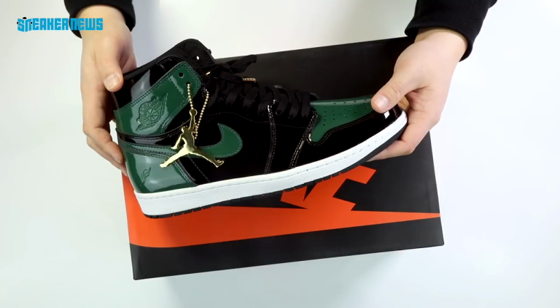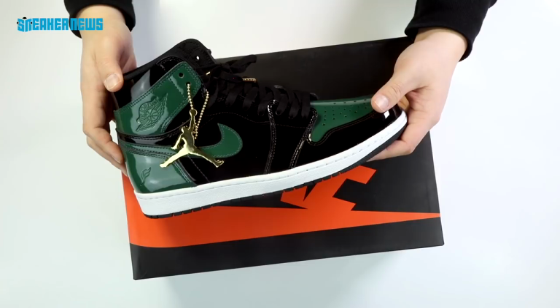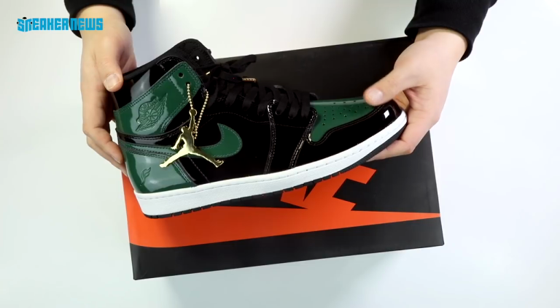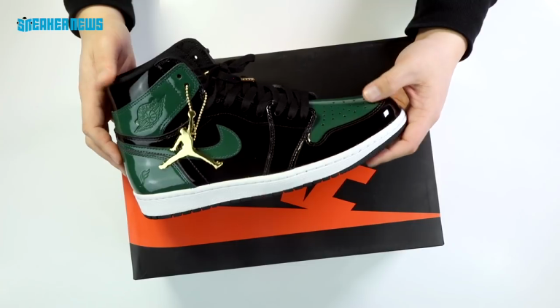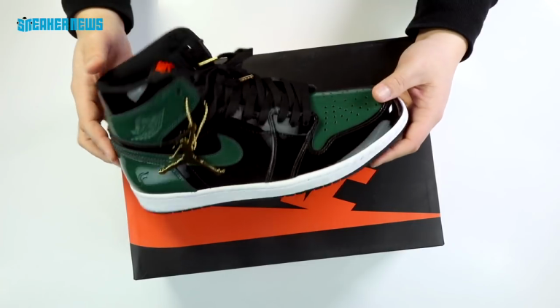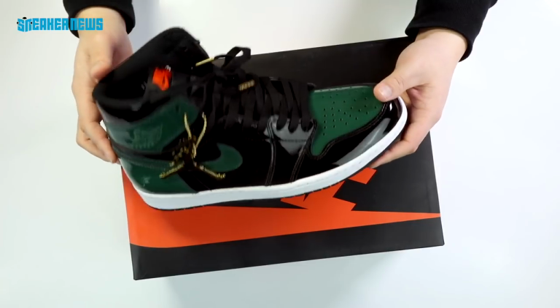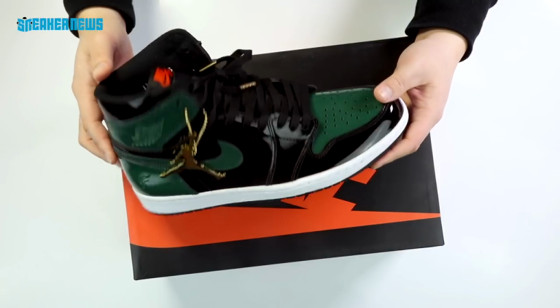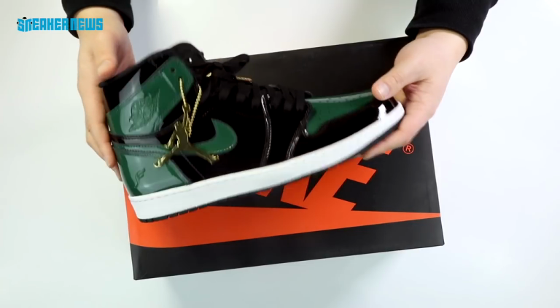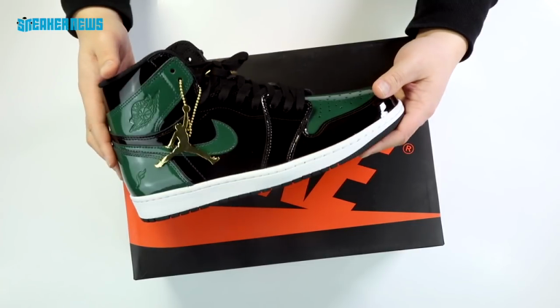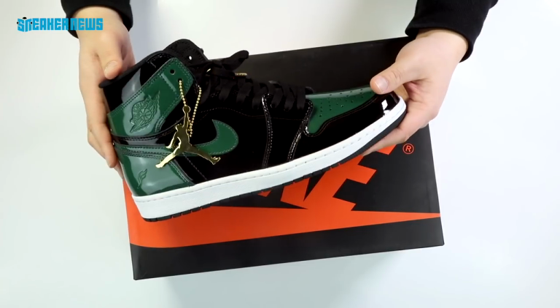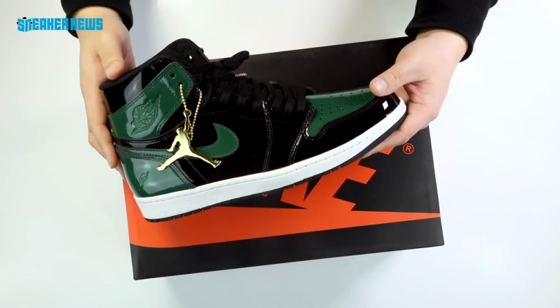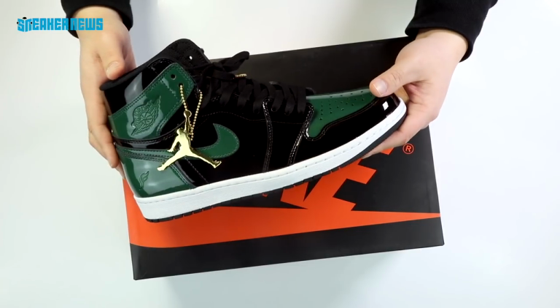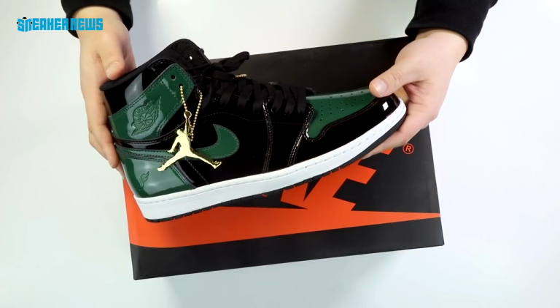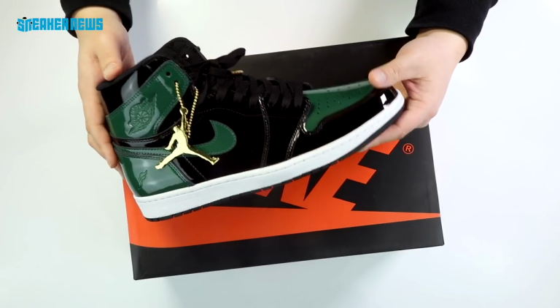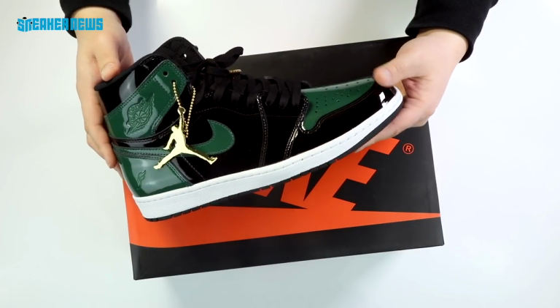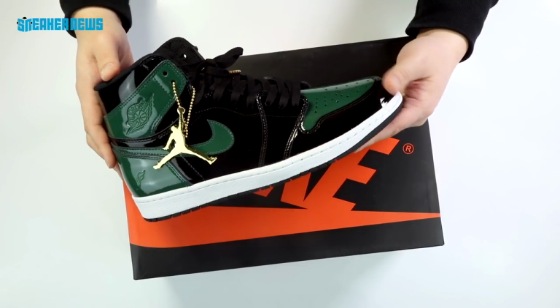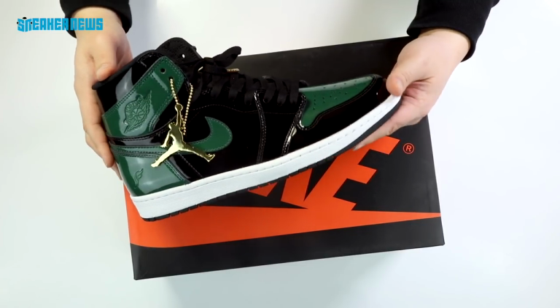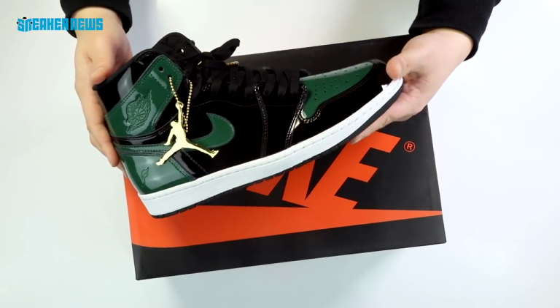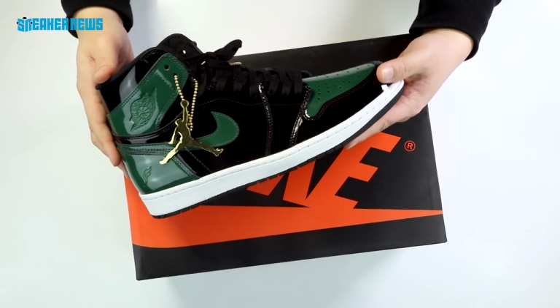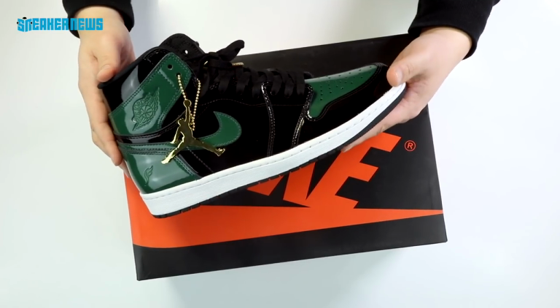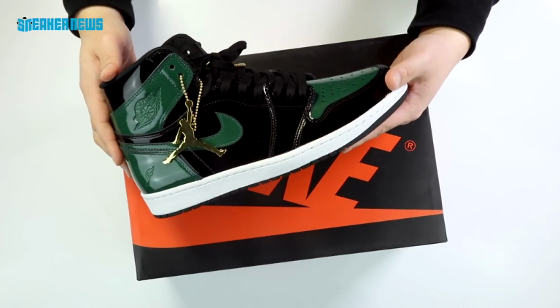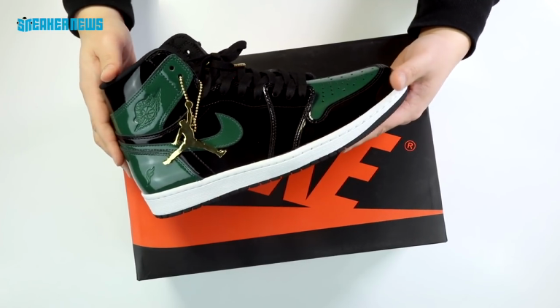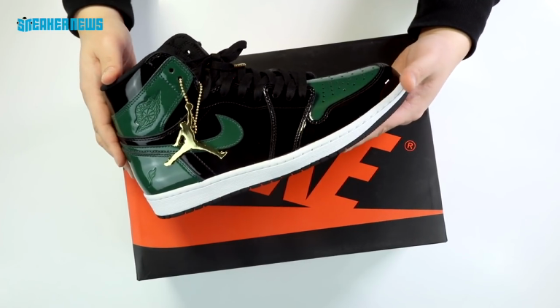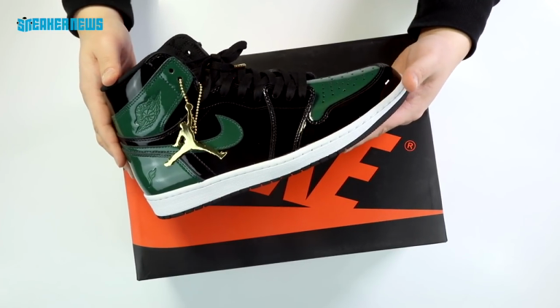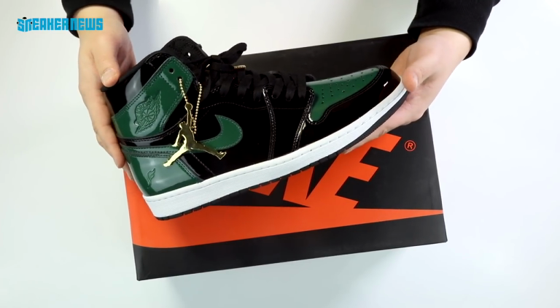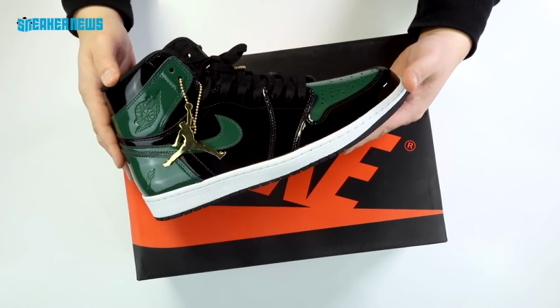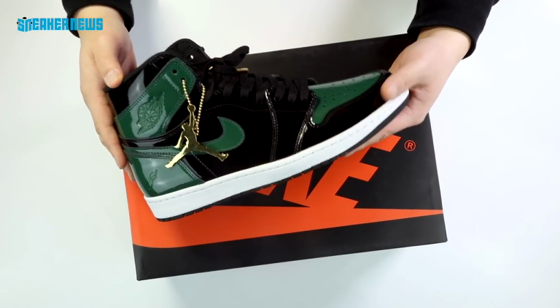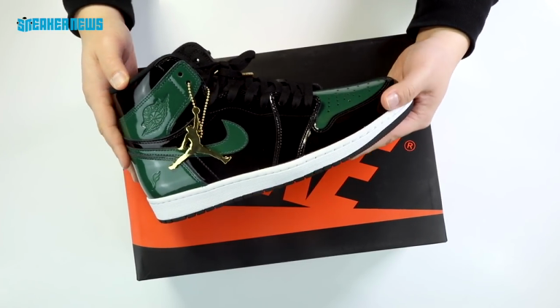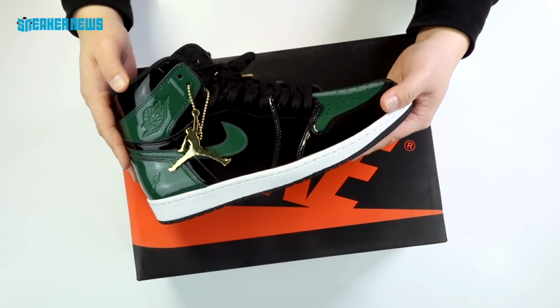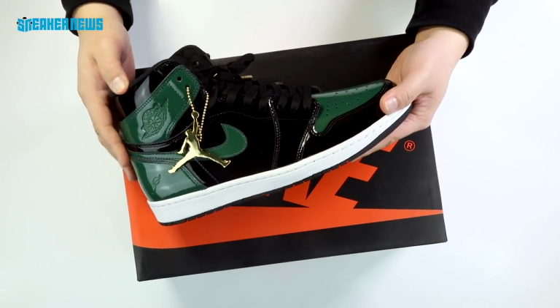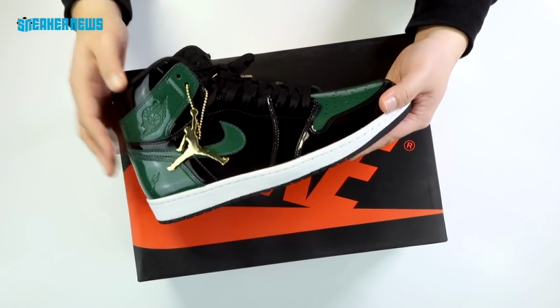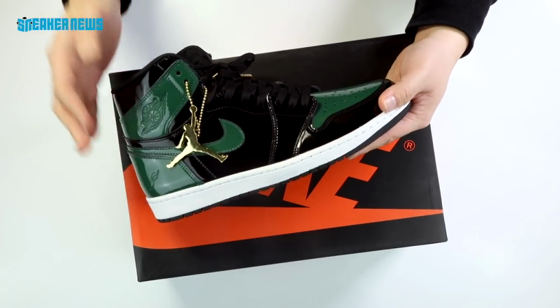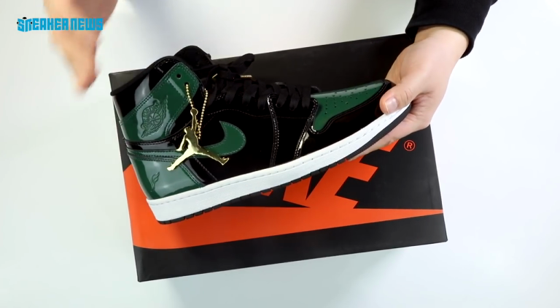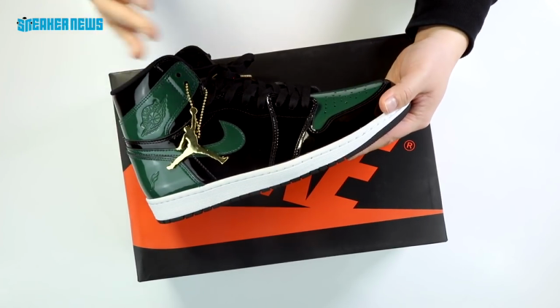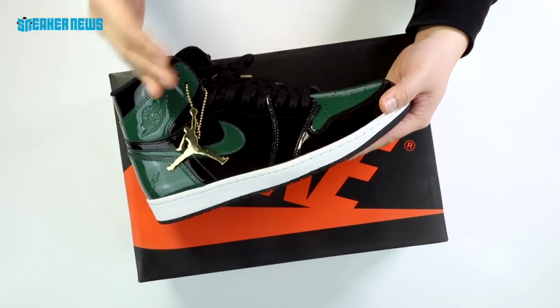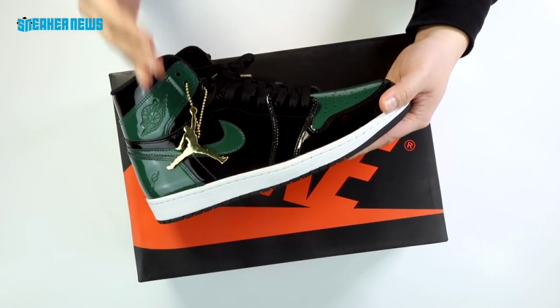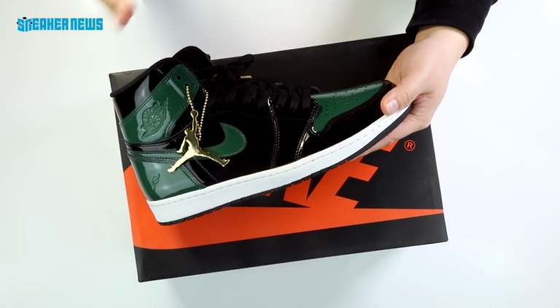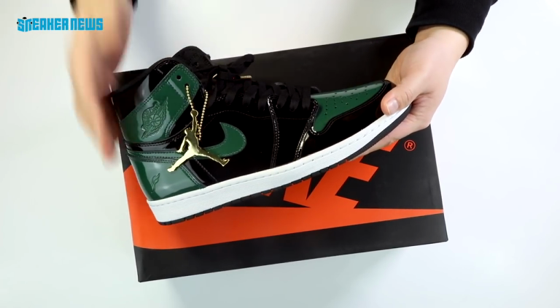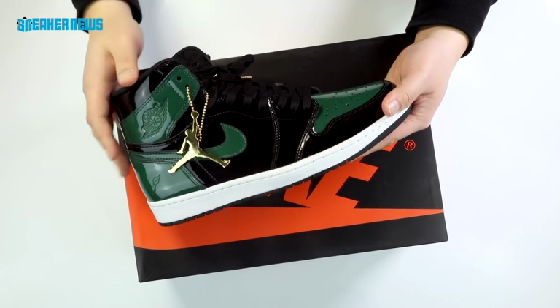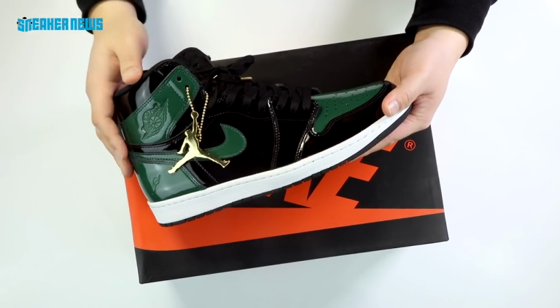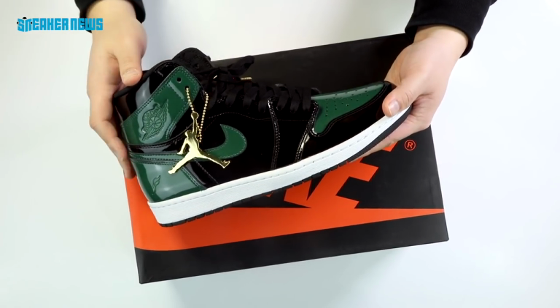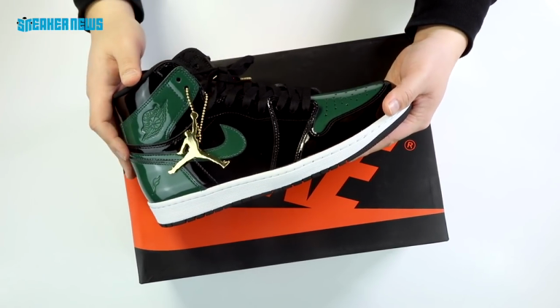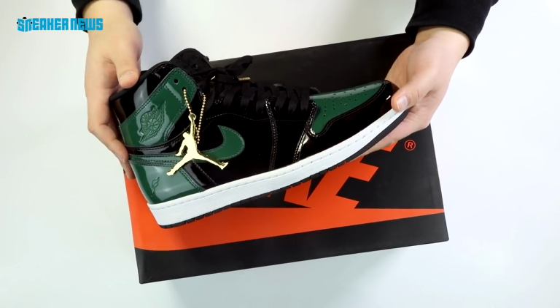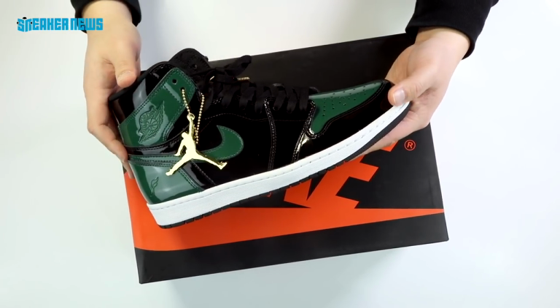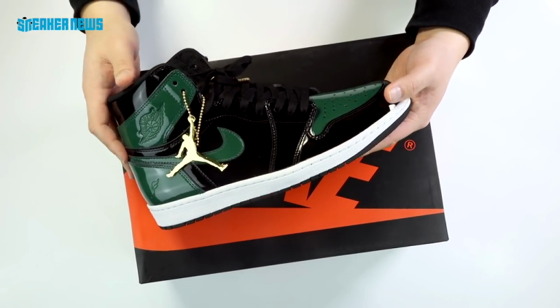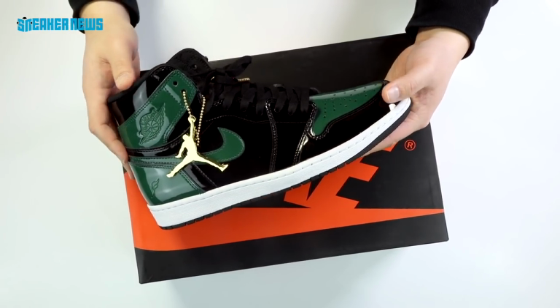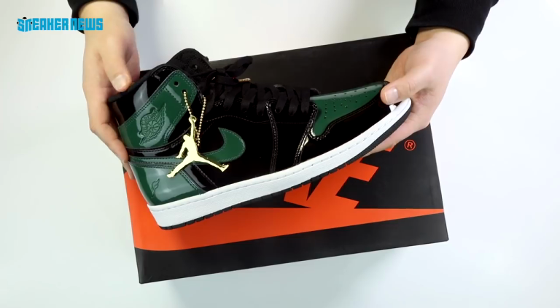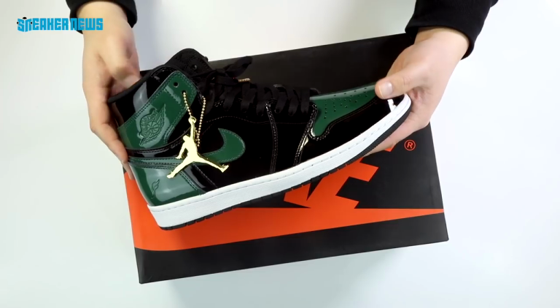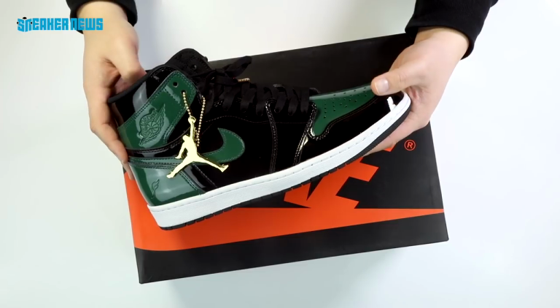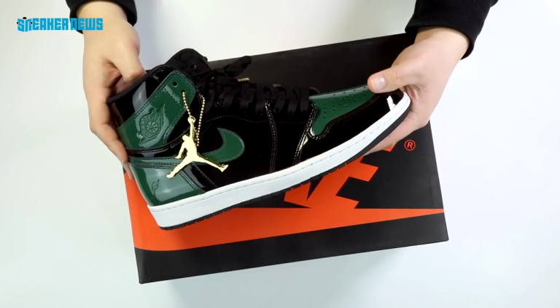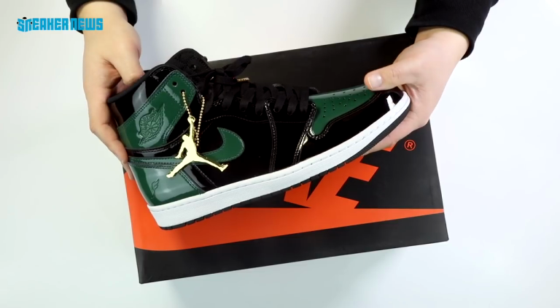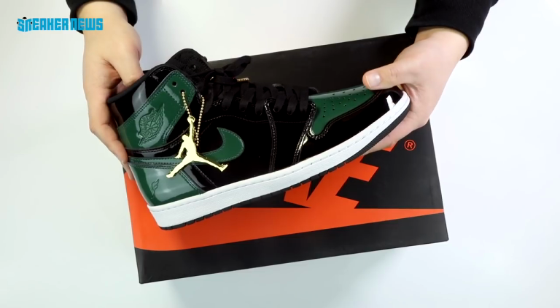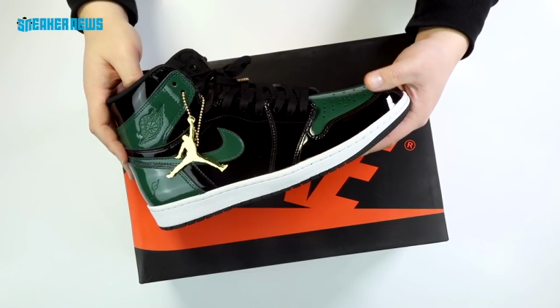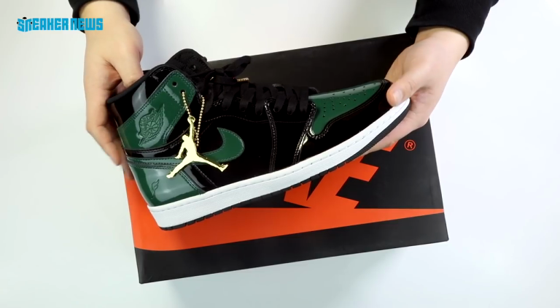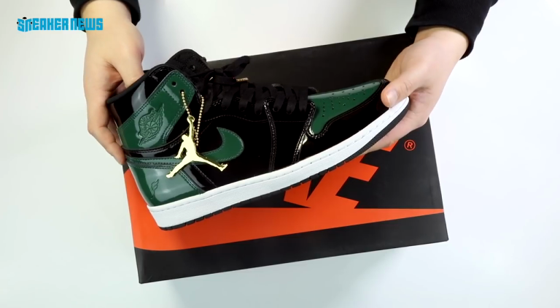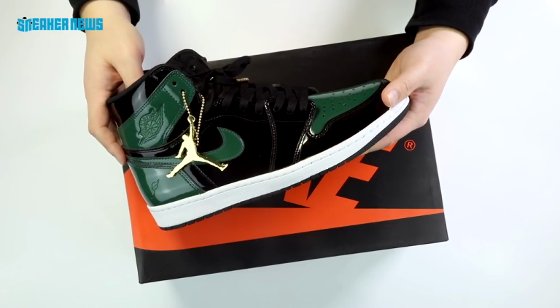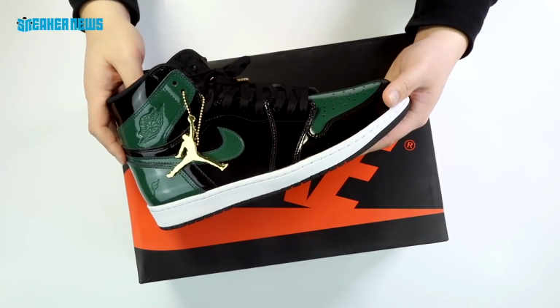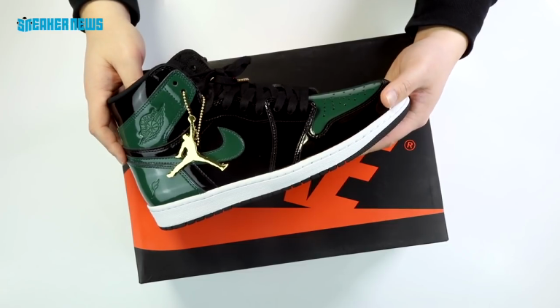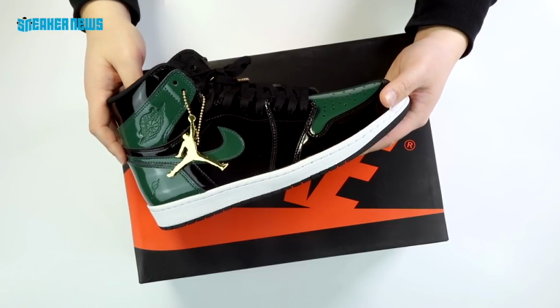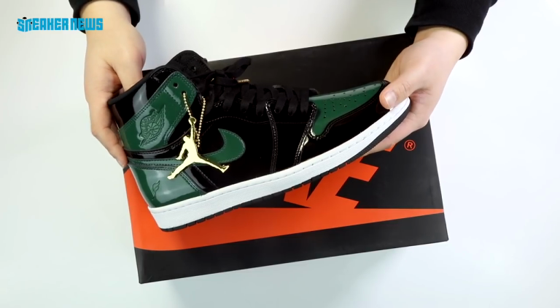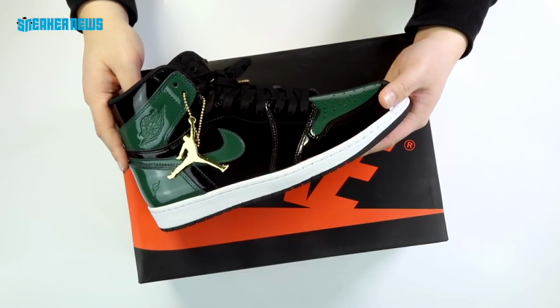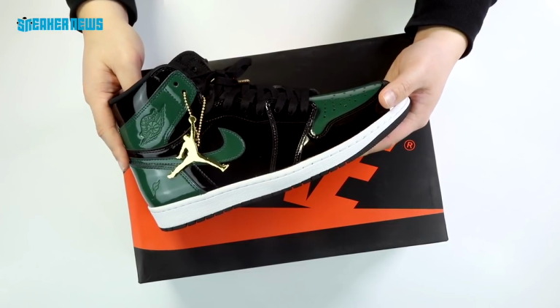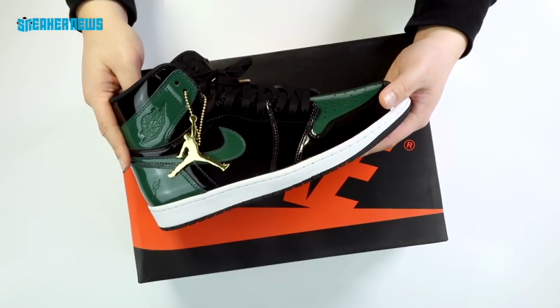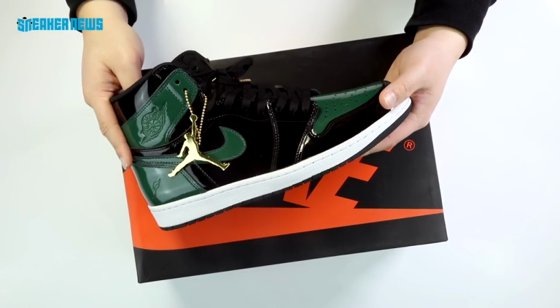What's up guys, you're watching Sneaker News on YouTube and today we're unboxing one of the most limited shoes of the year: the Soulfly Air Jordan 1 Friends and Family.